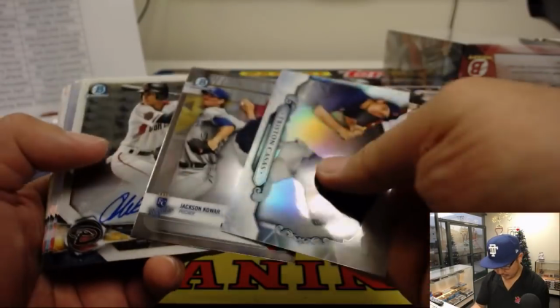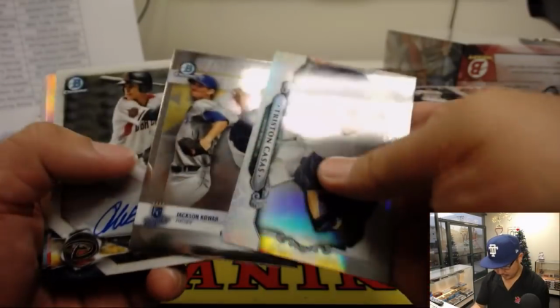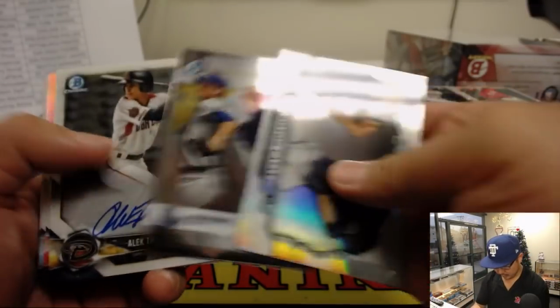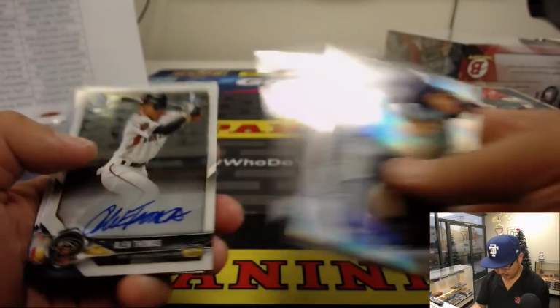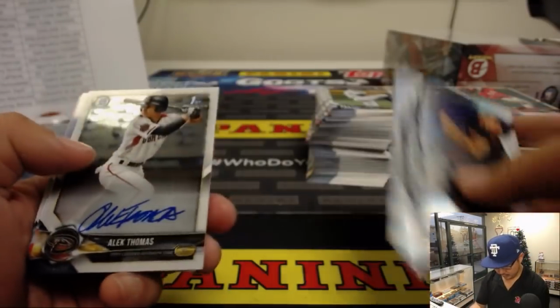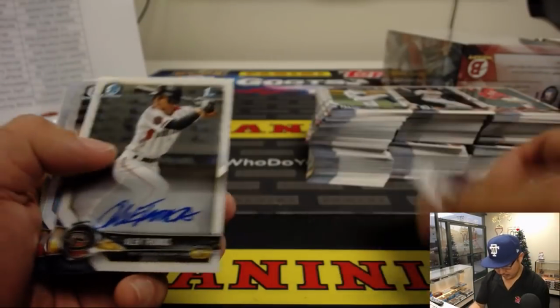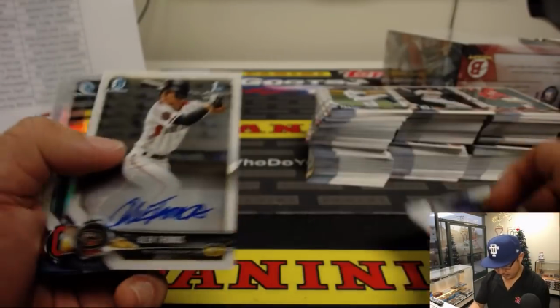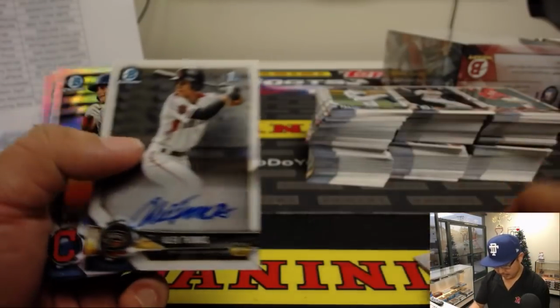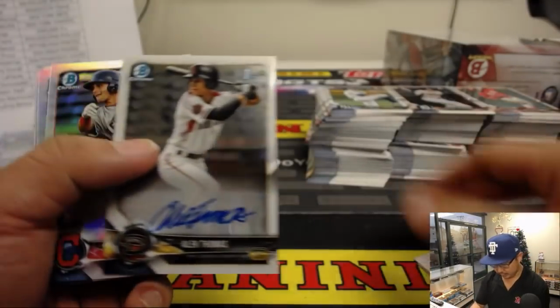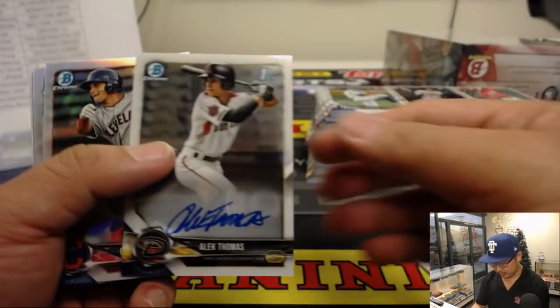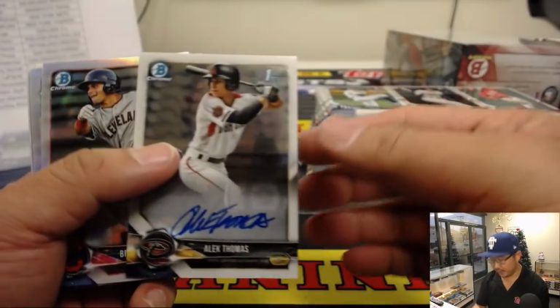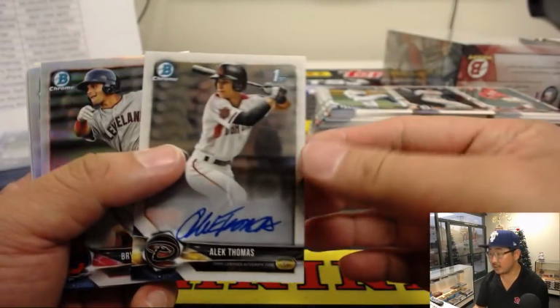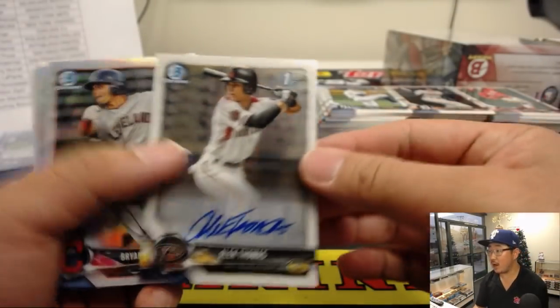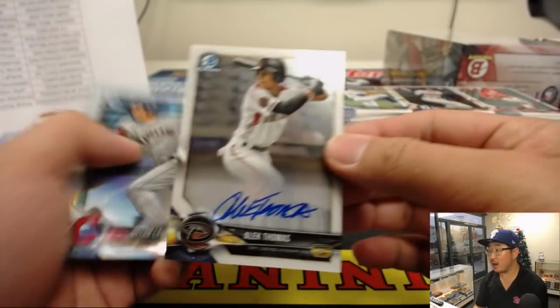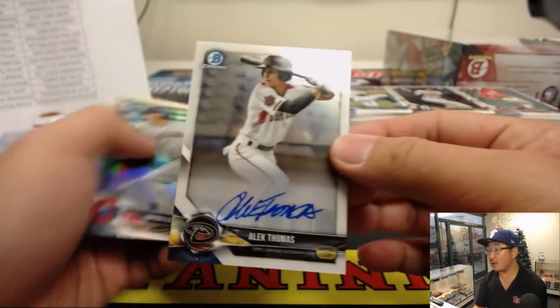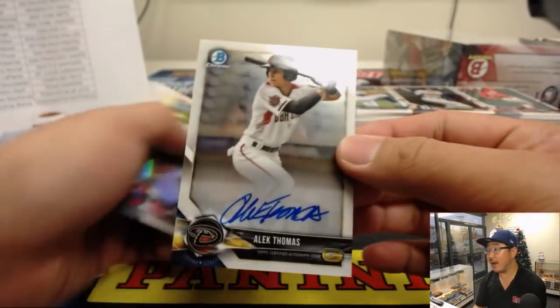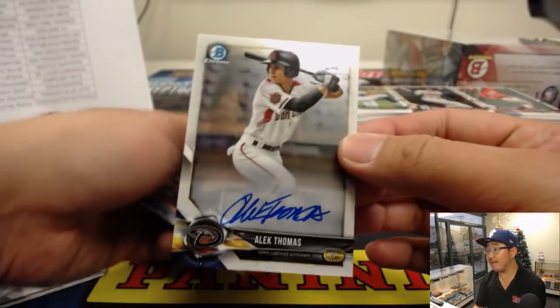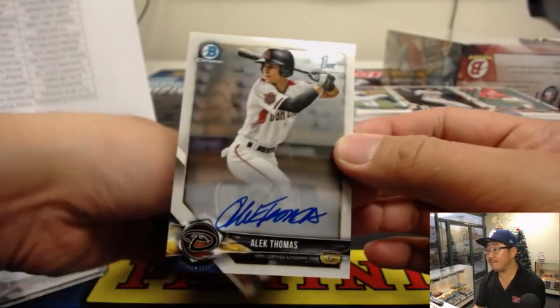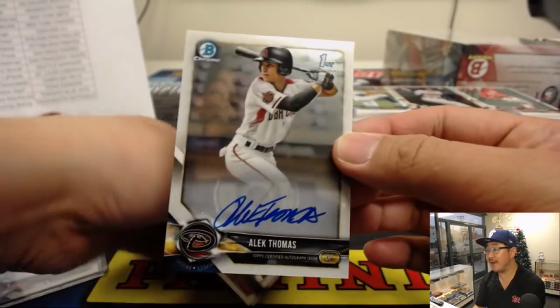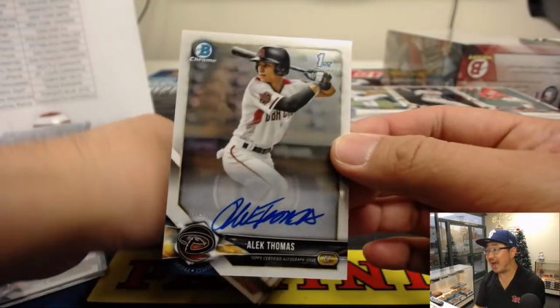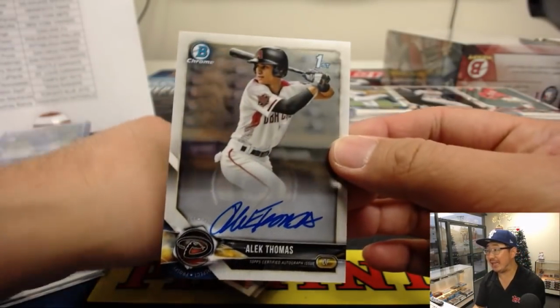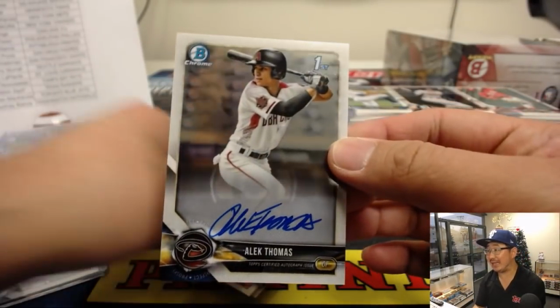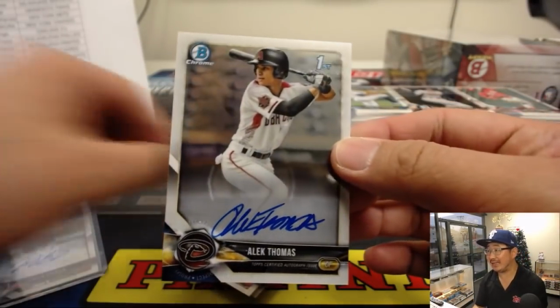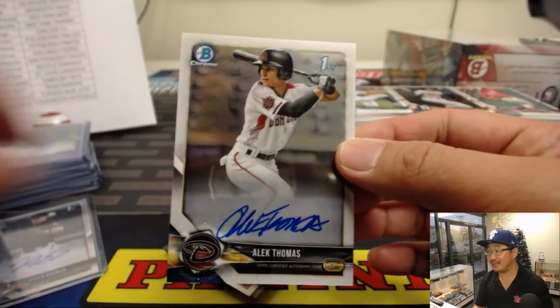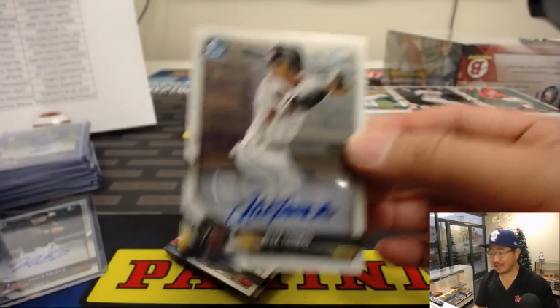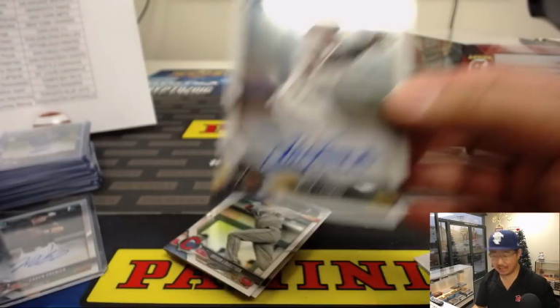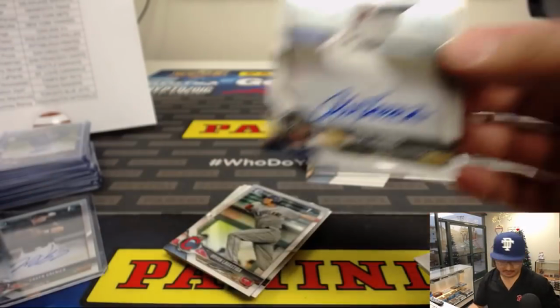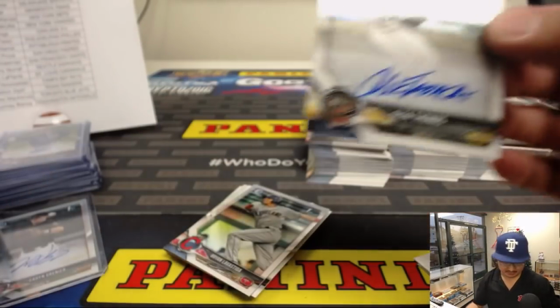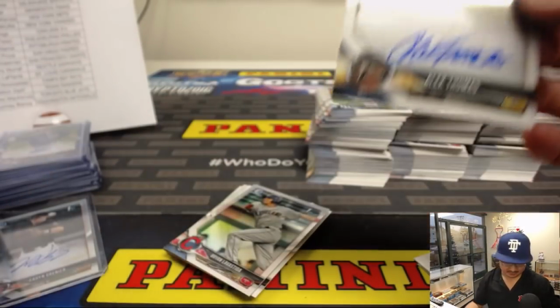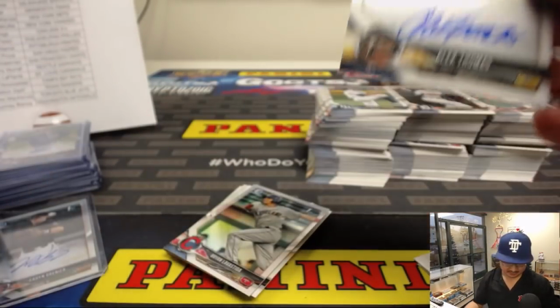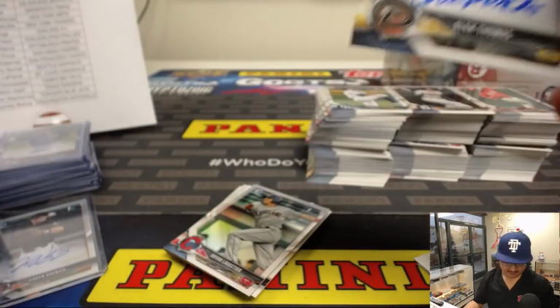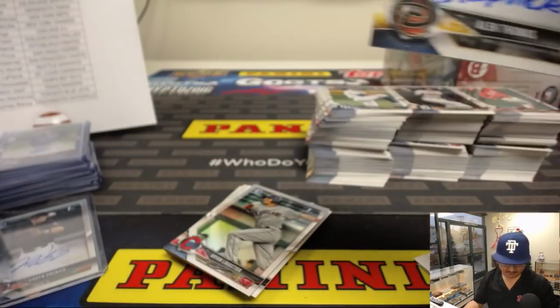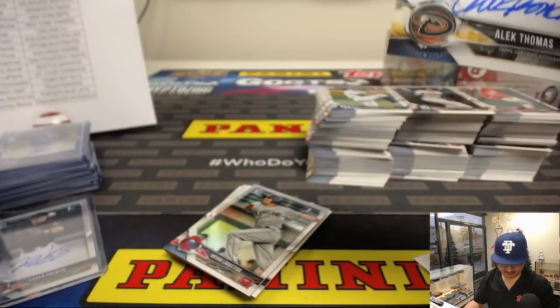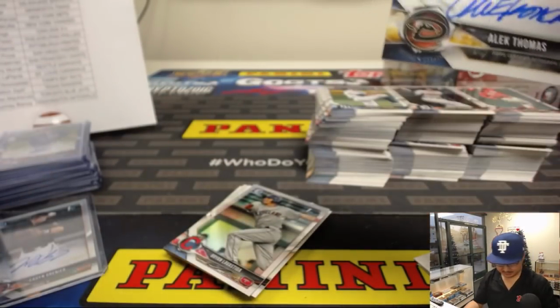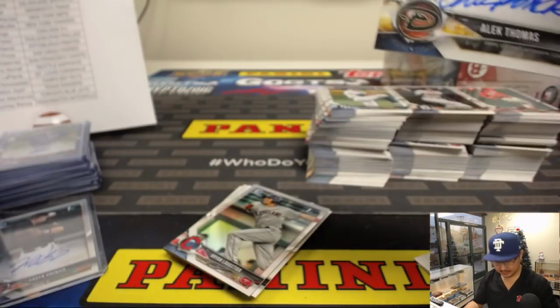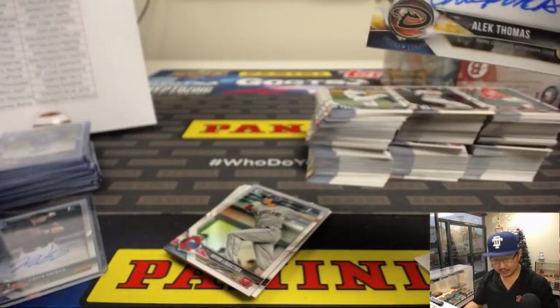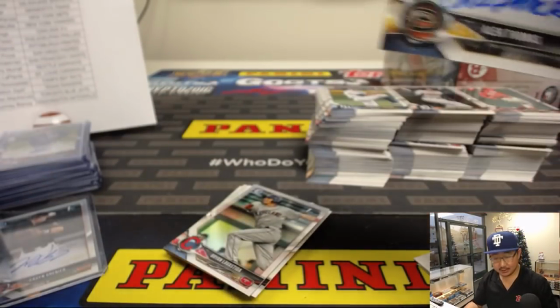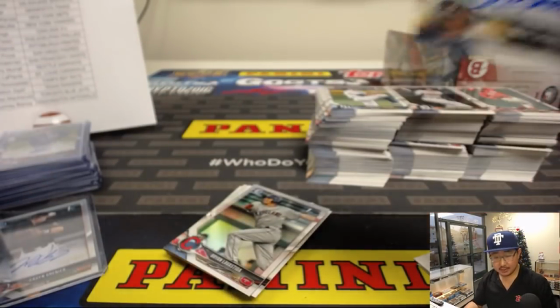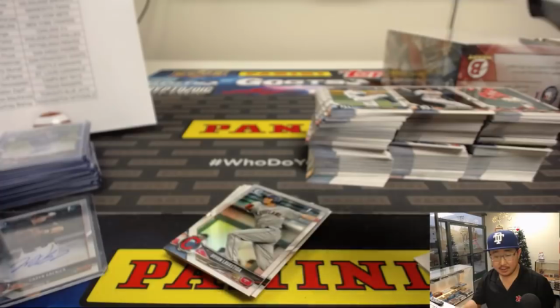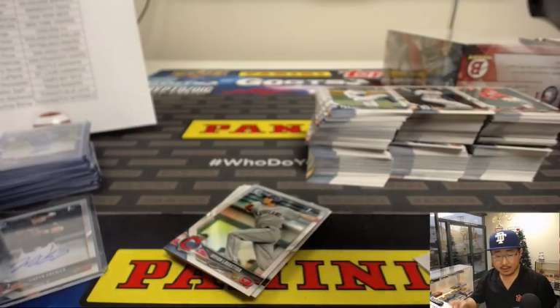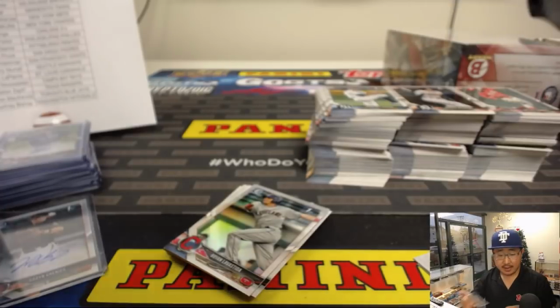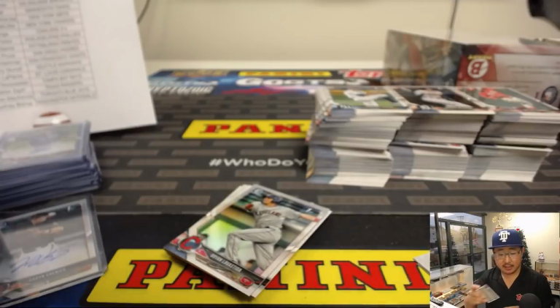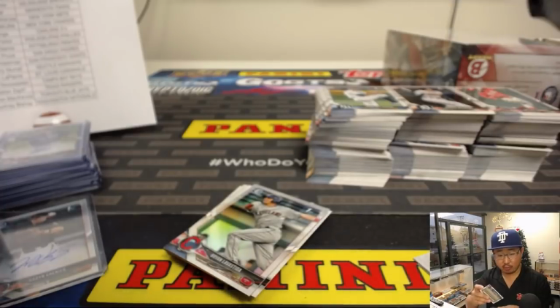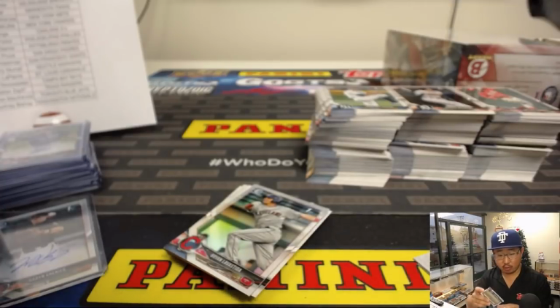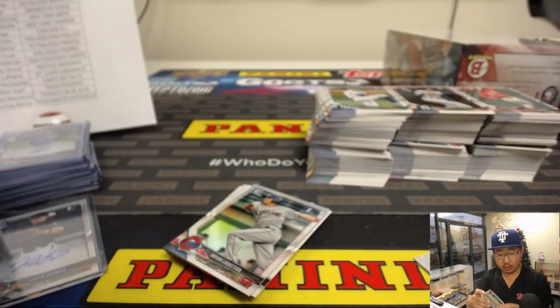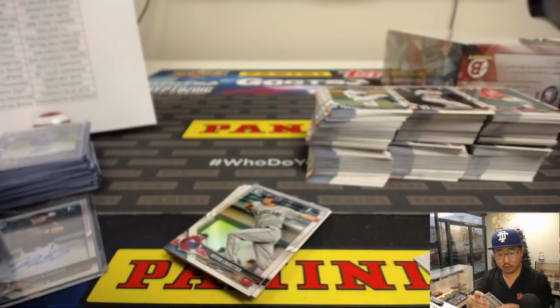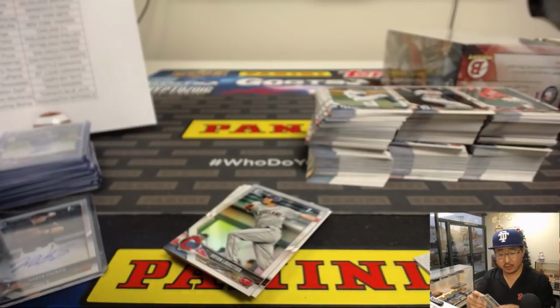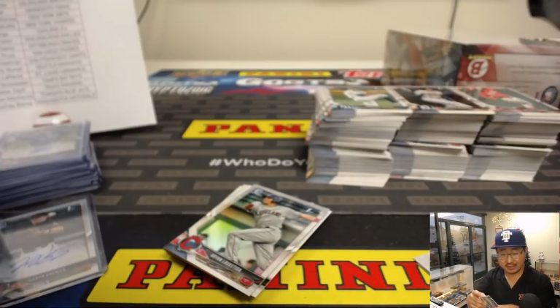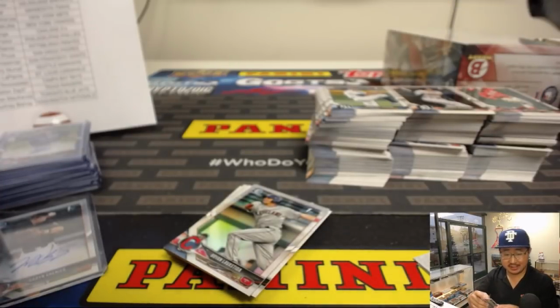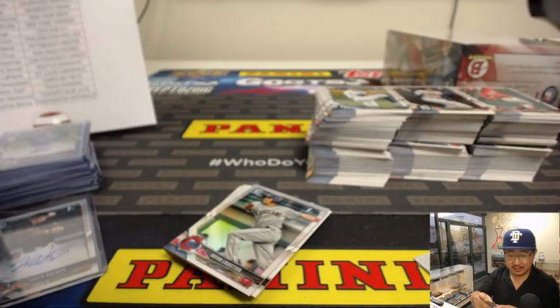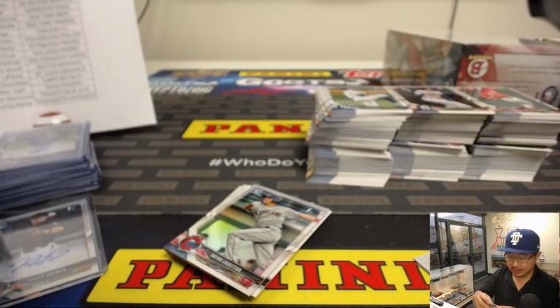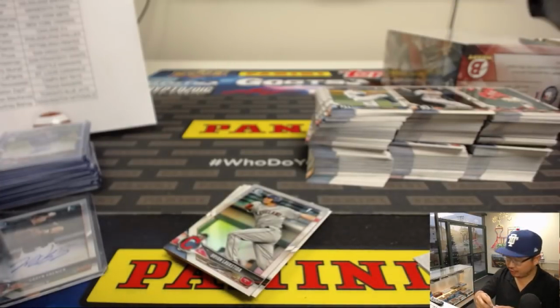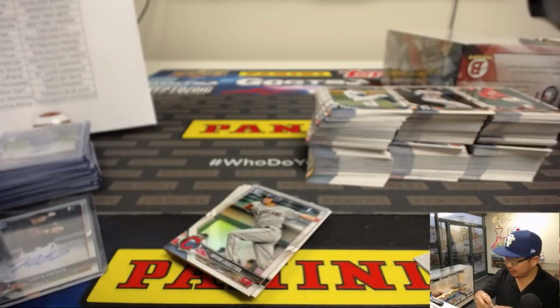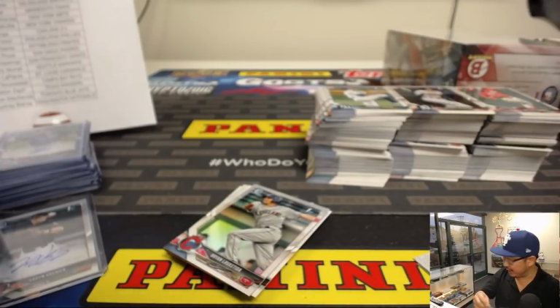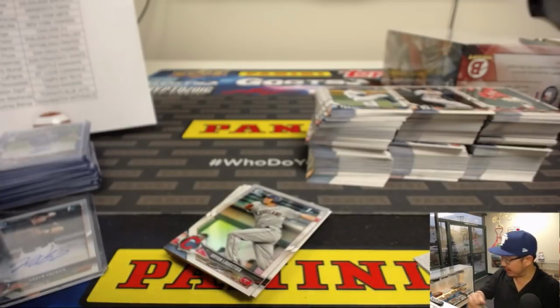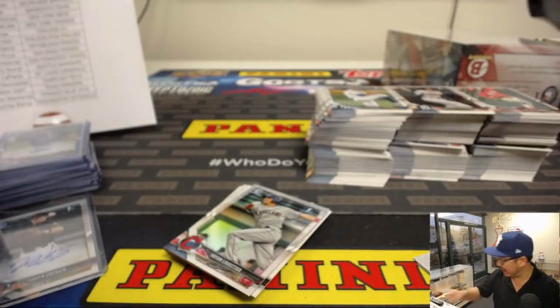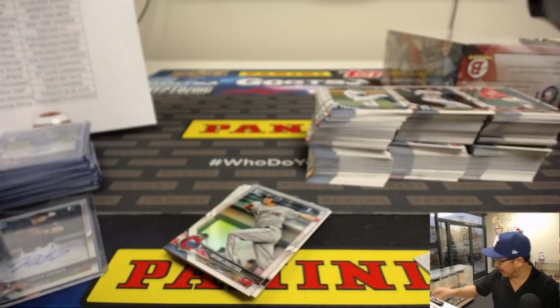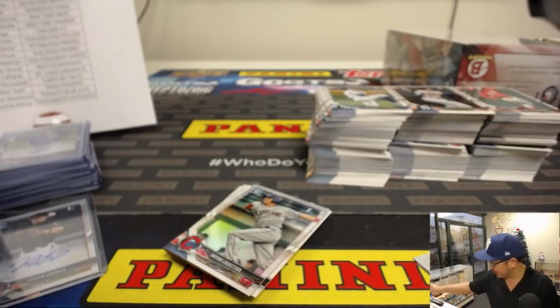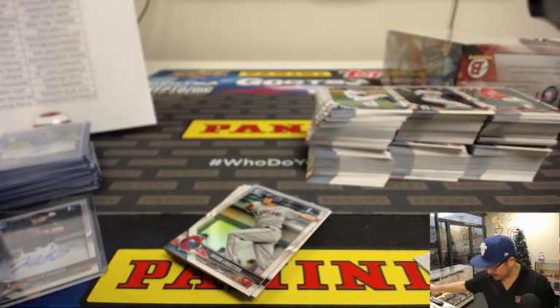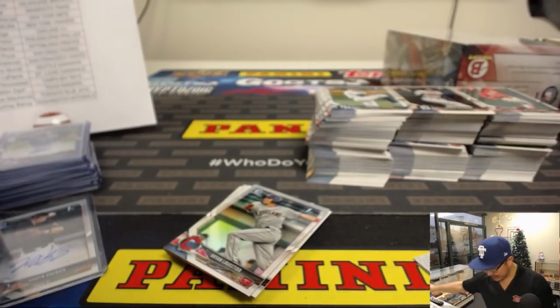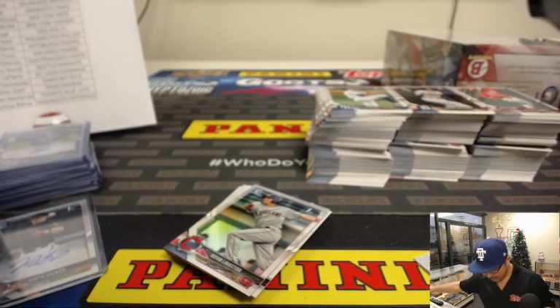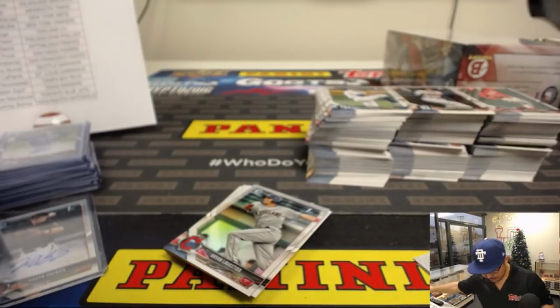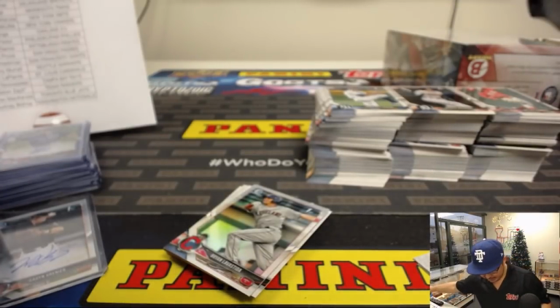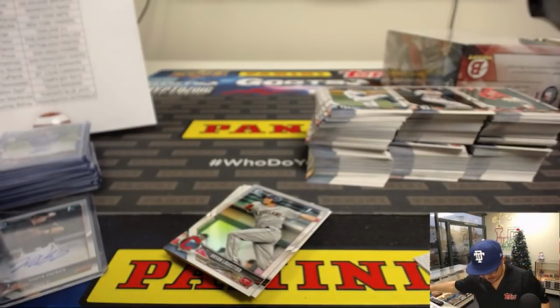There's our next autograph — Alec Thomas. That is for Chris G. and the Diamondbacks.